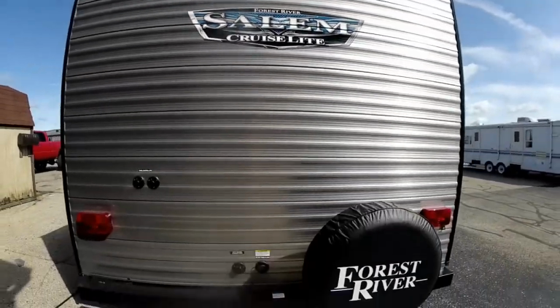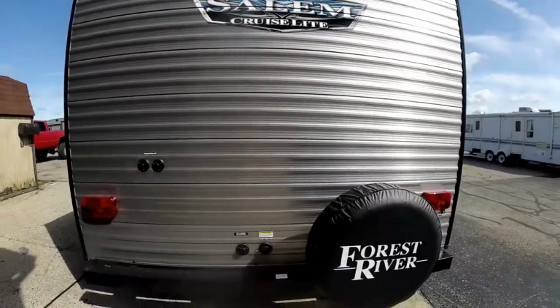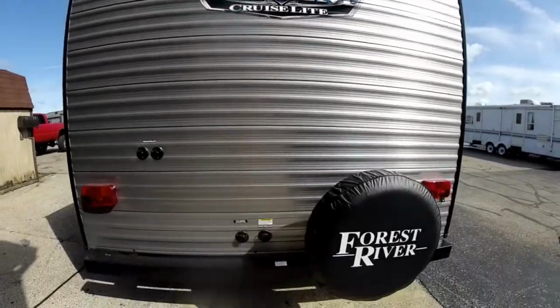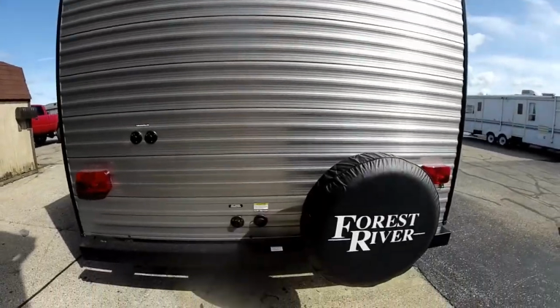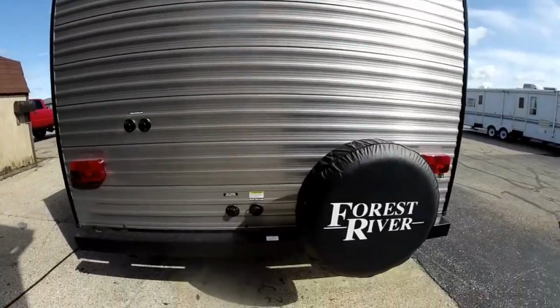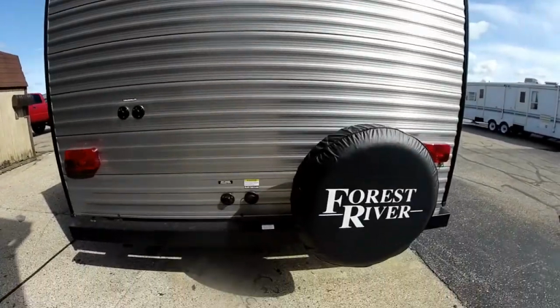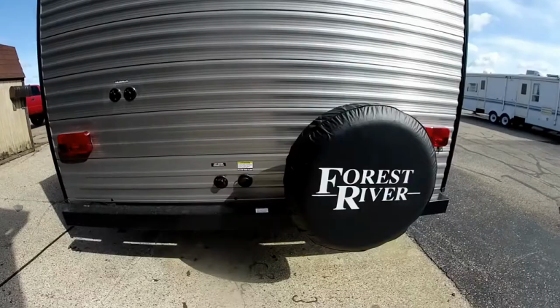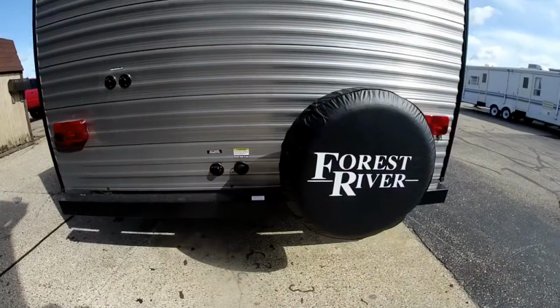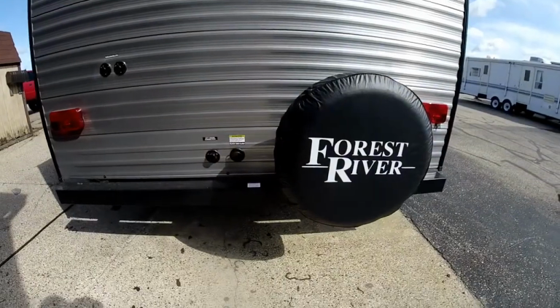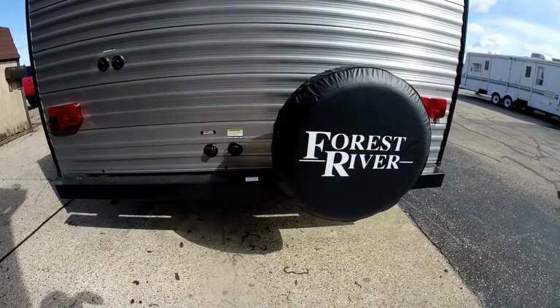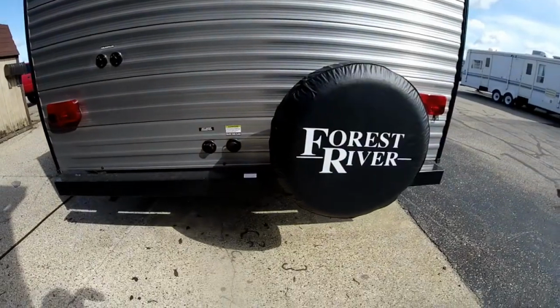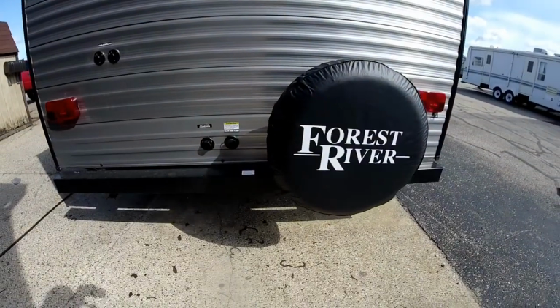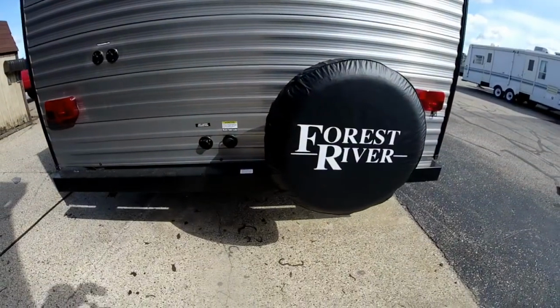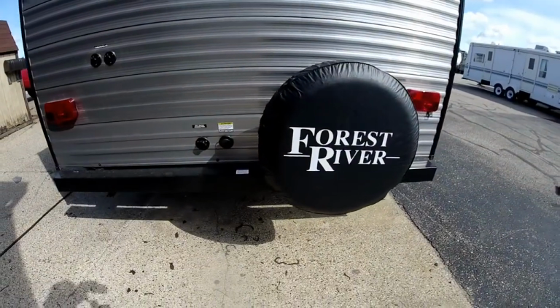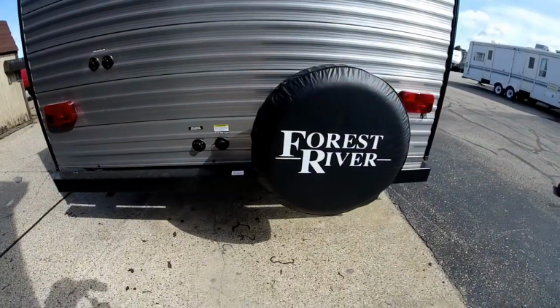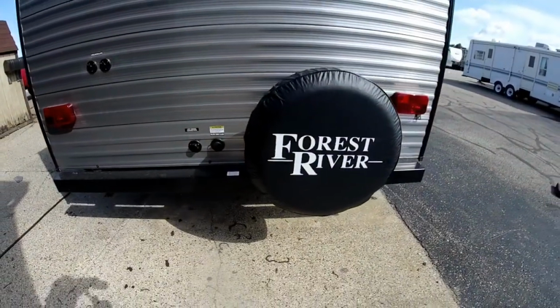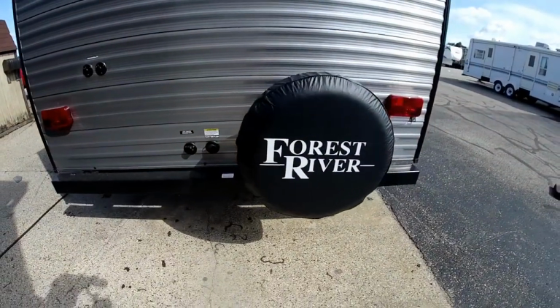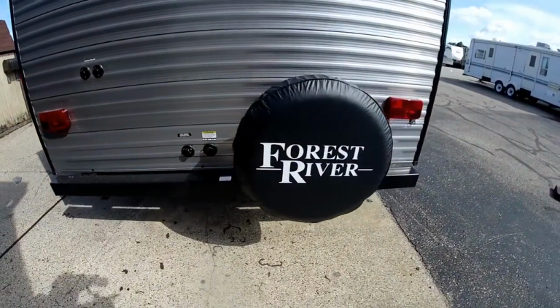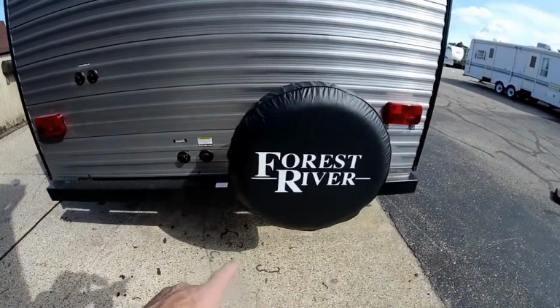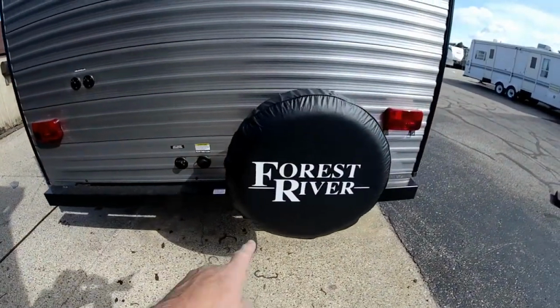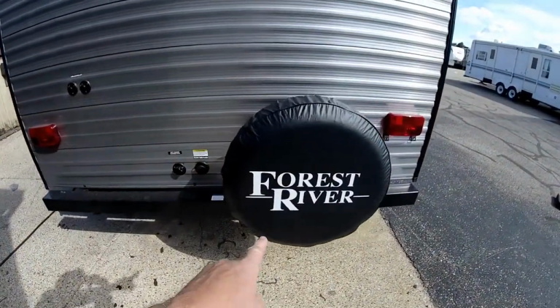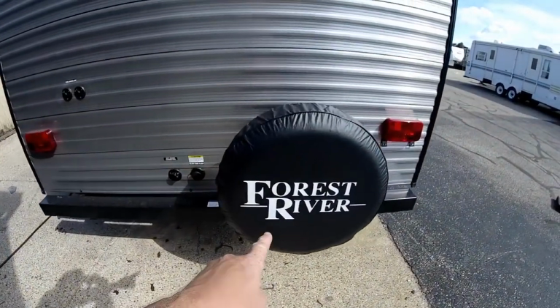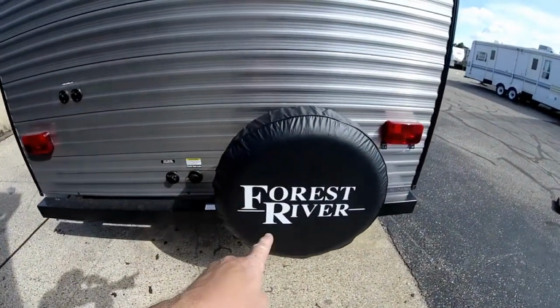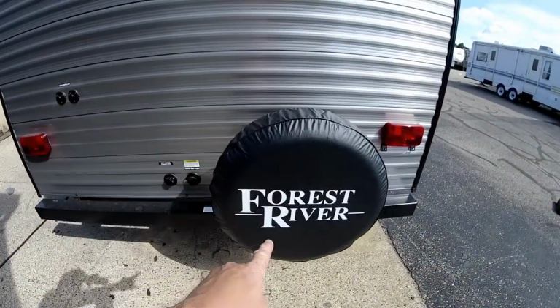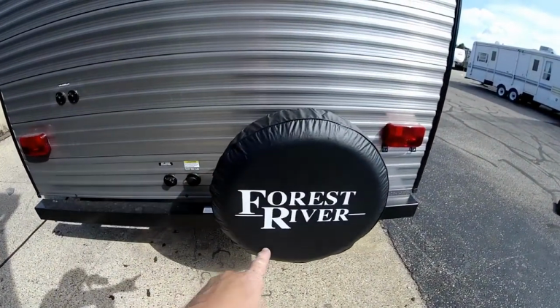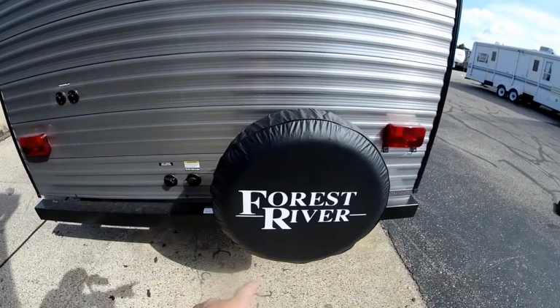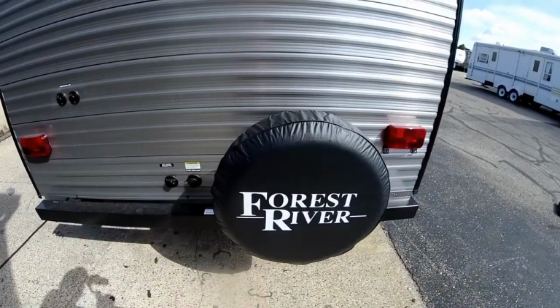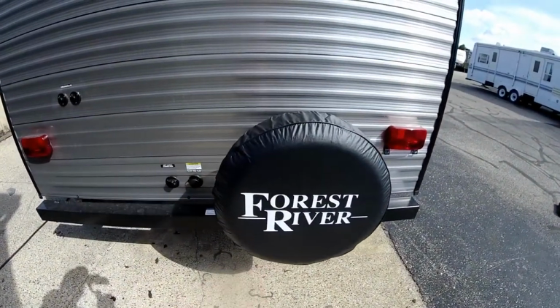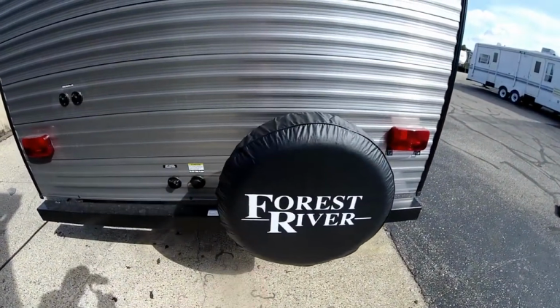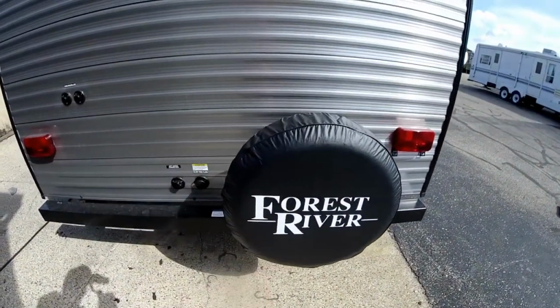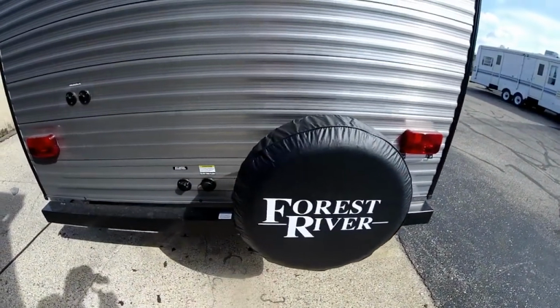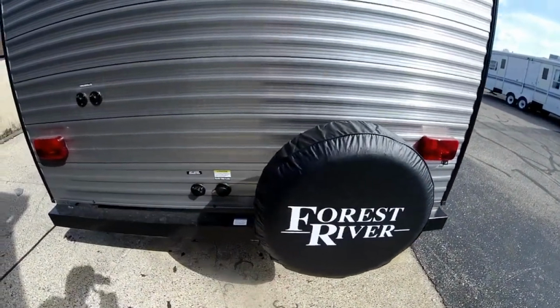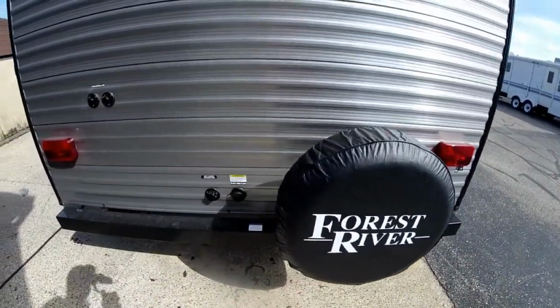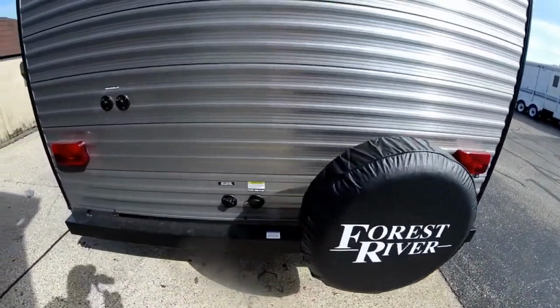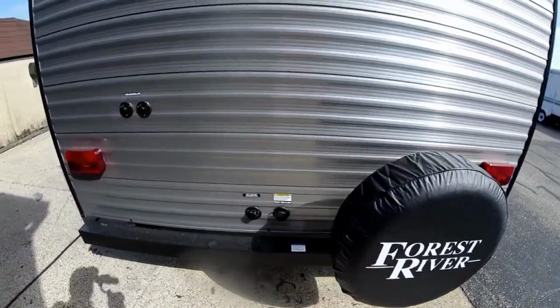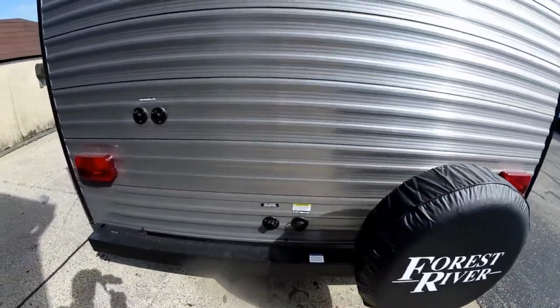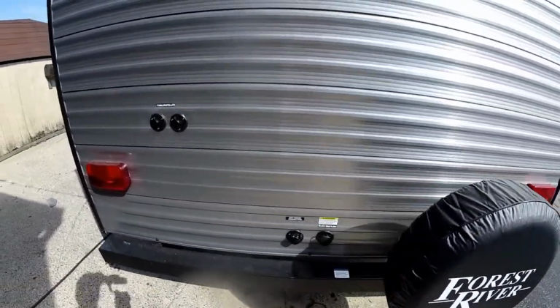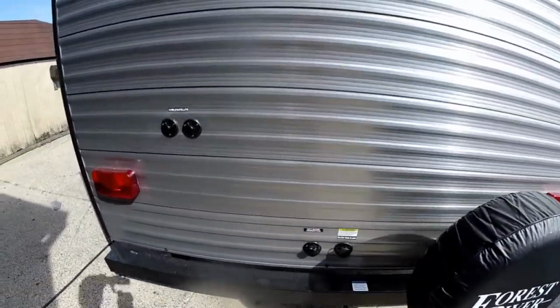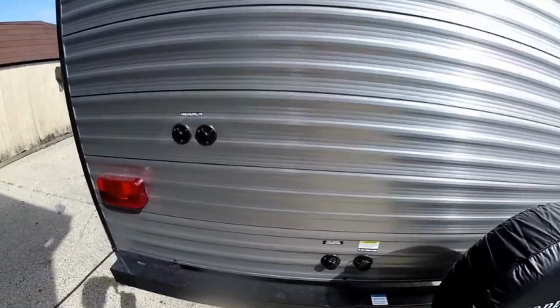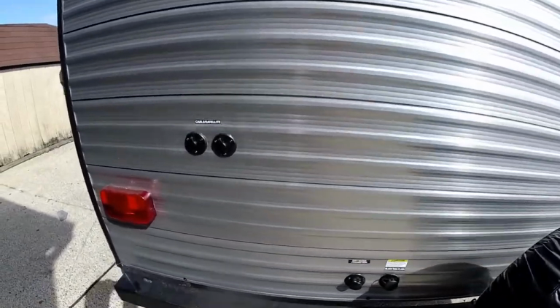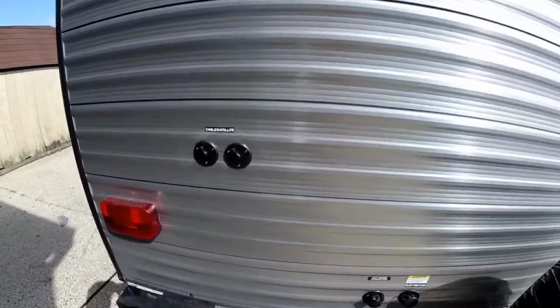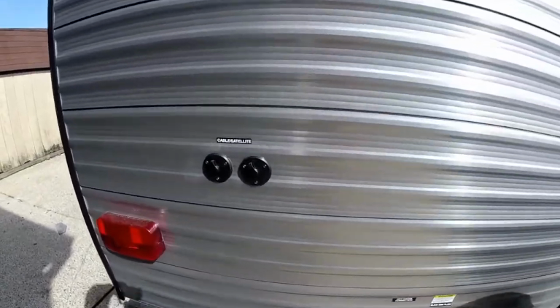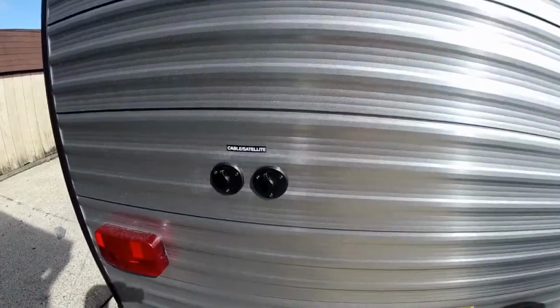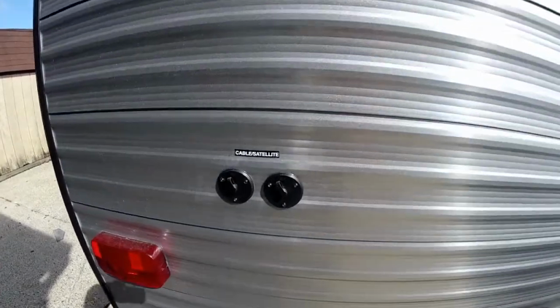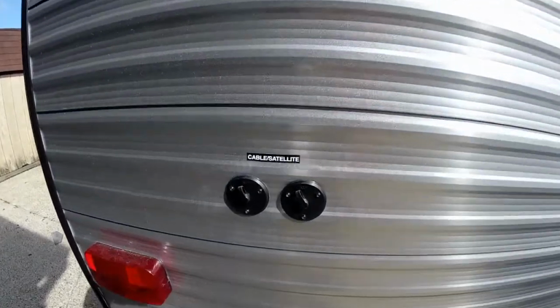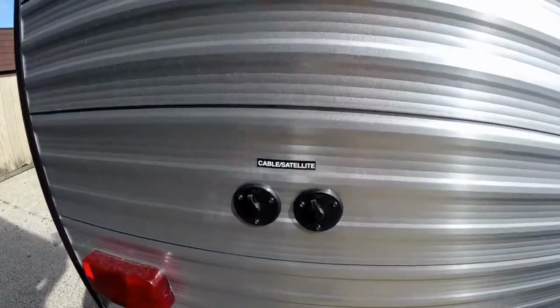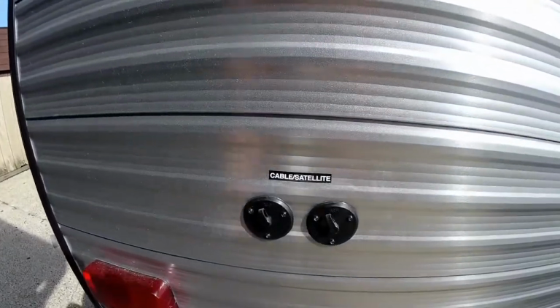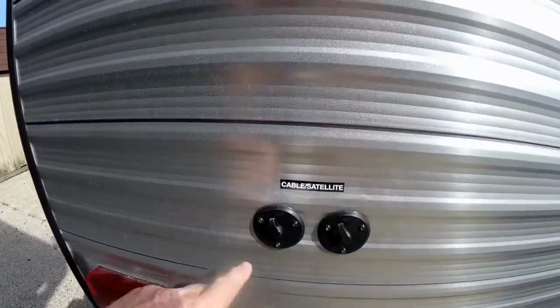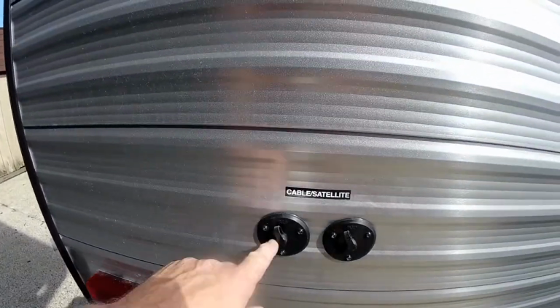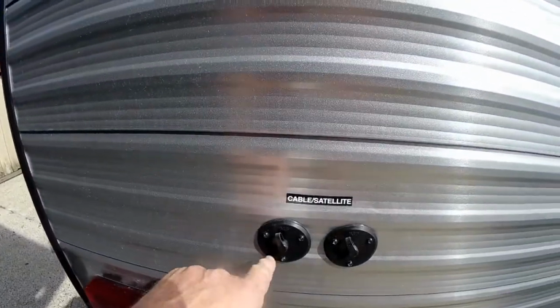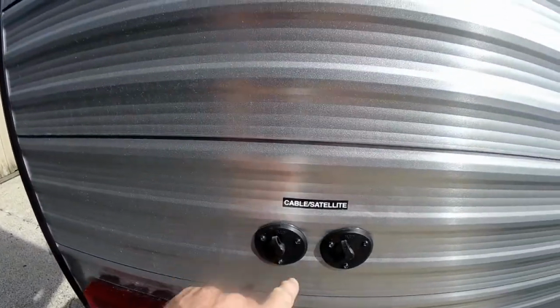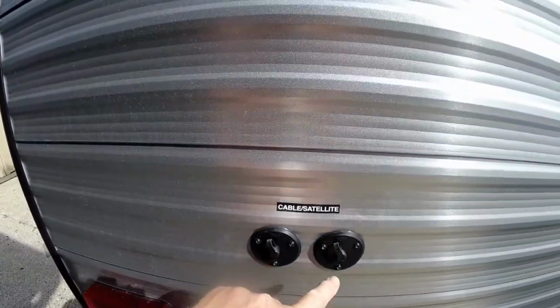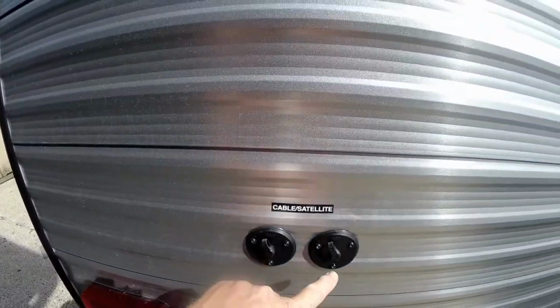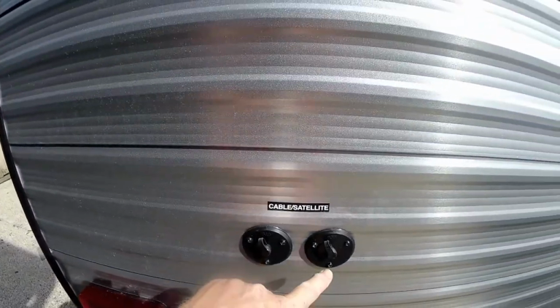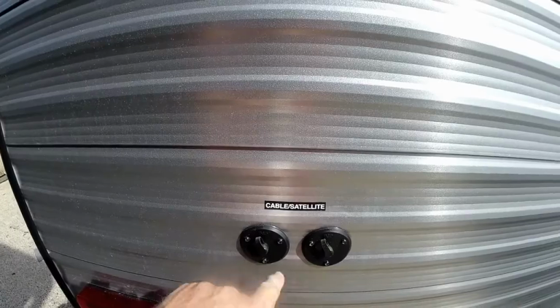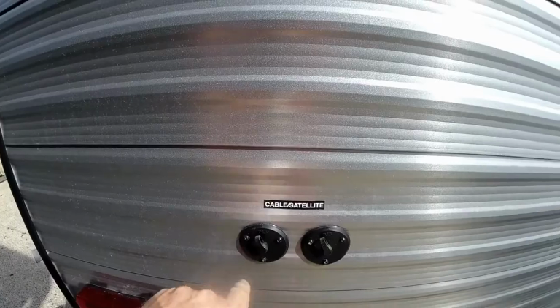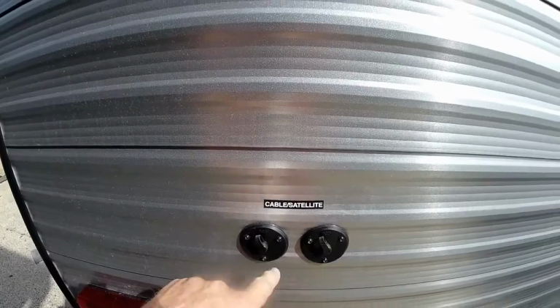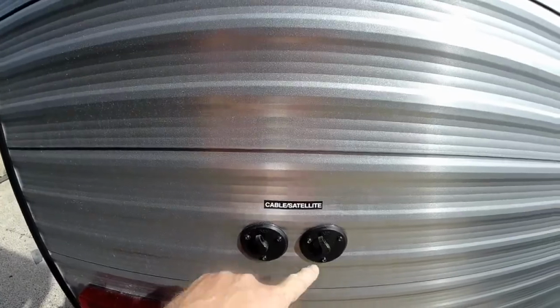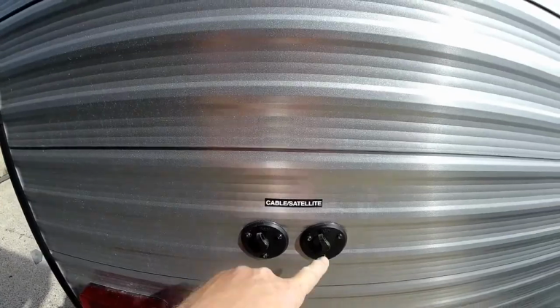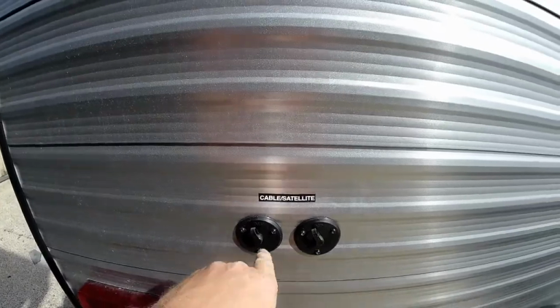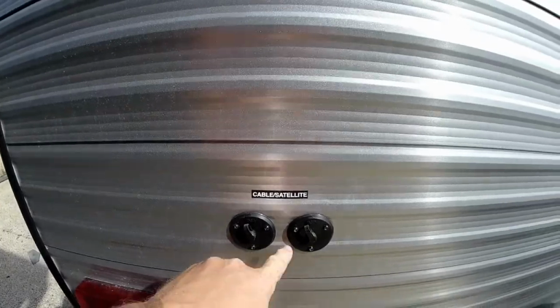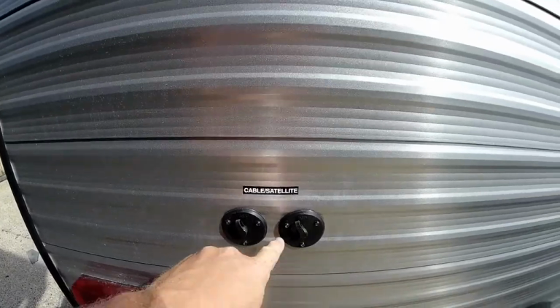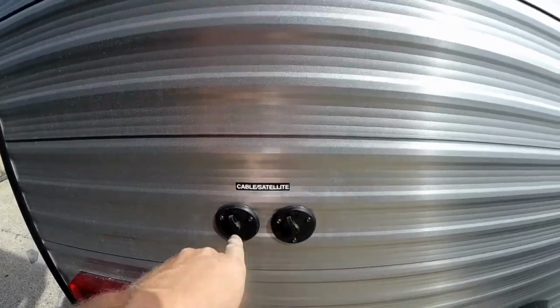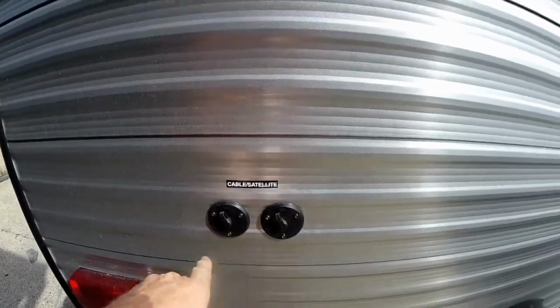We do have our spare tire with a cover, and your cable TV and satellite hookups are right here.